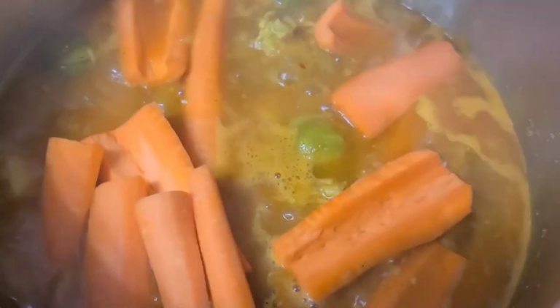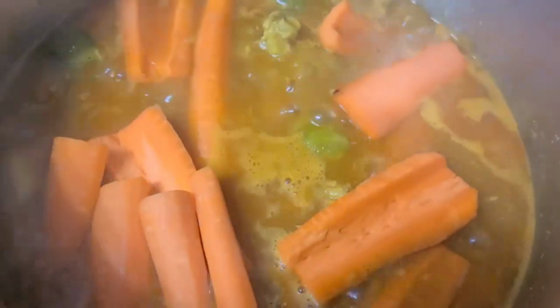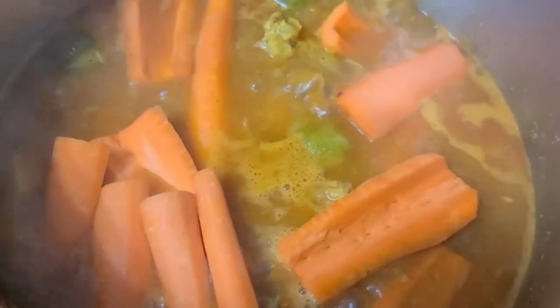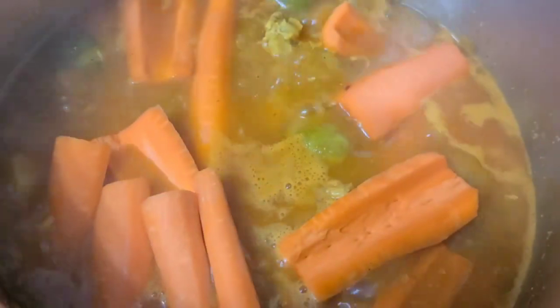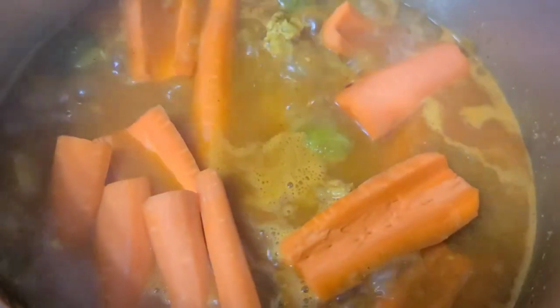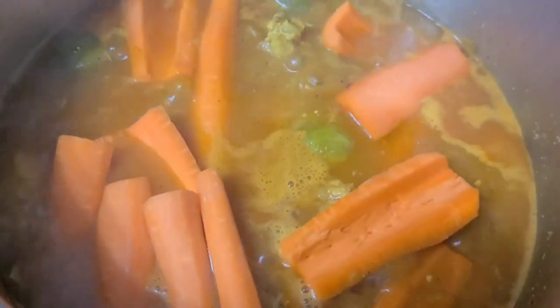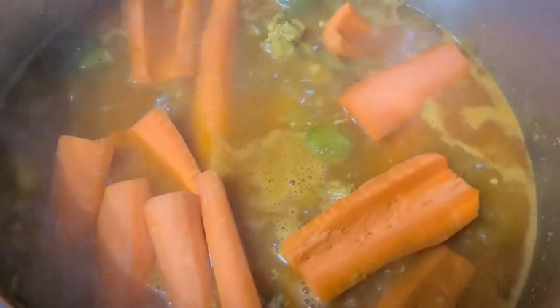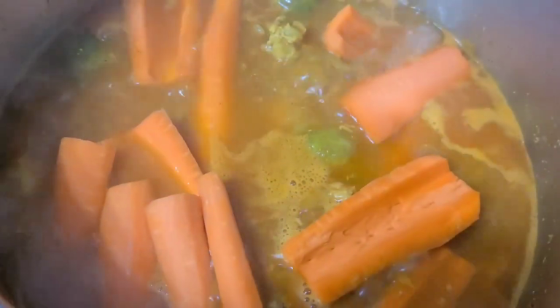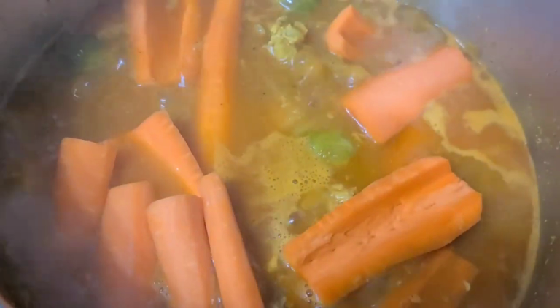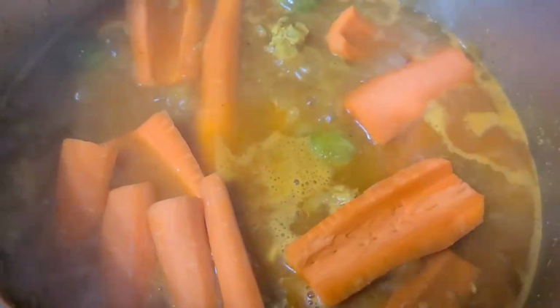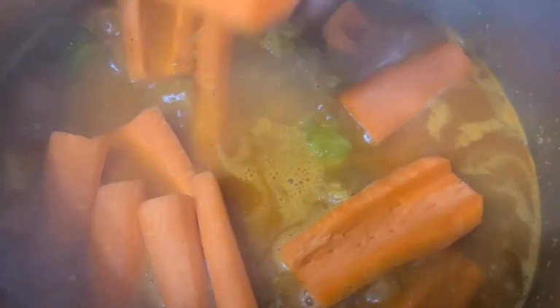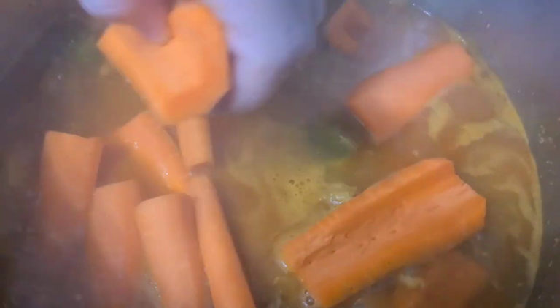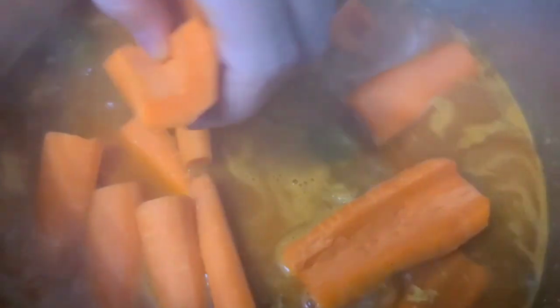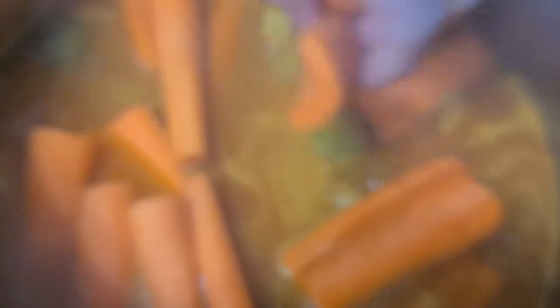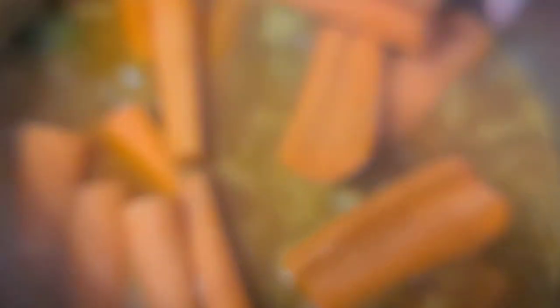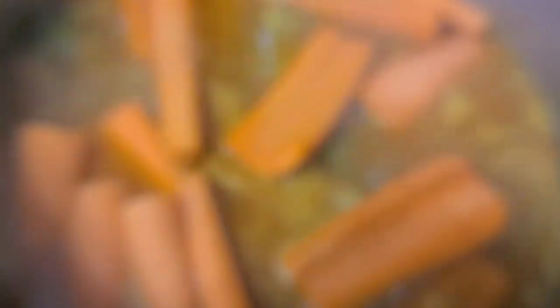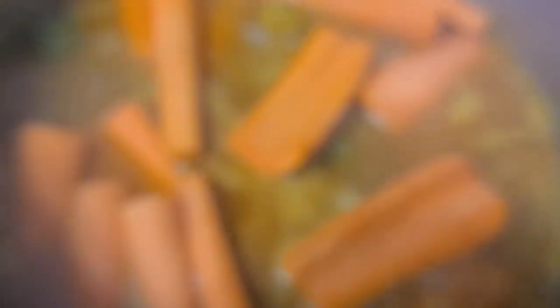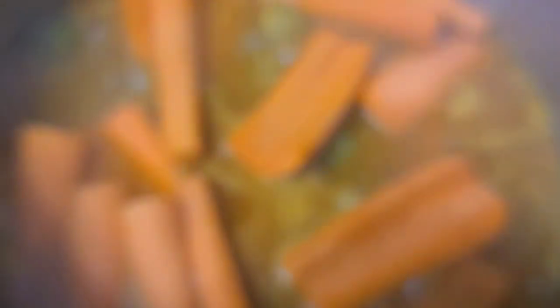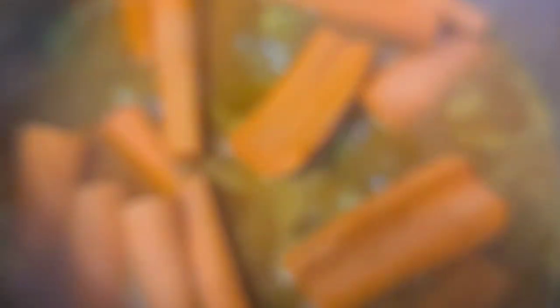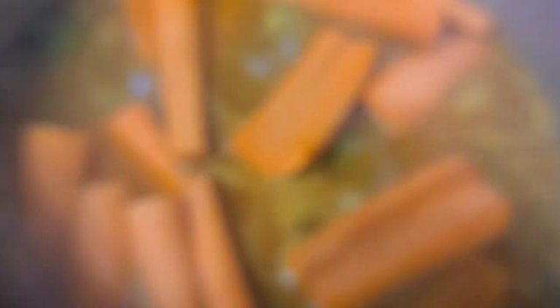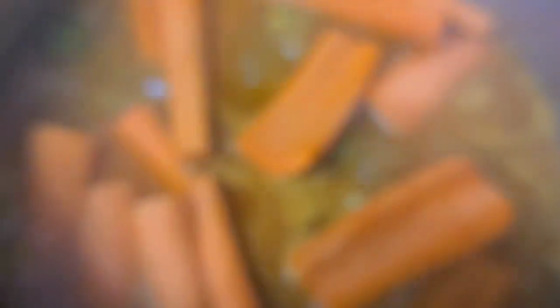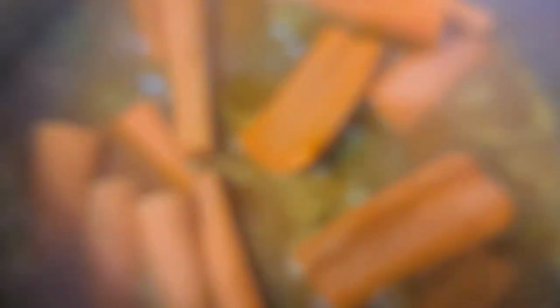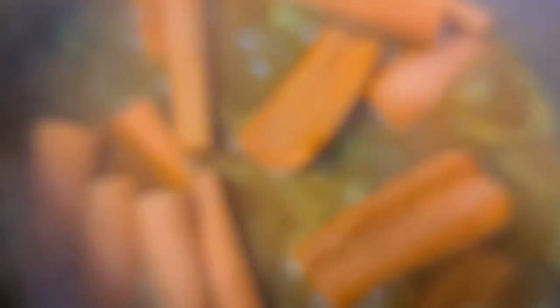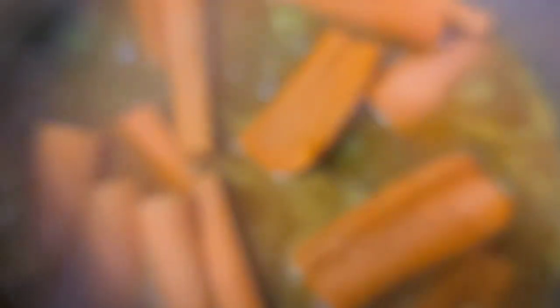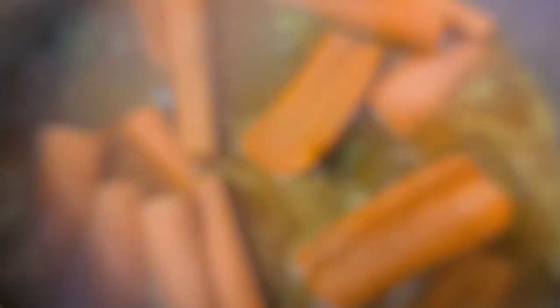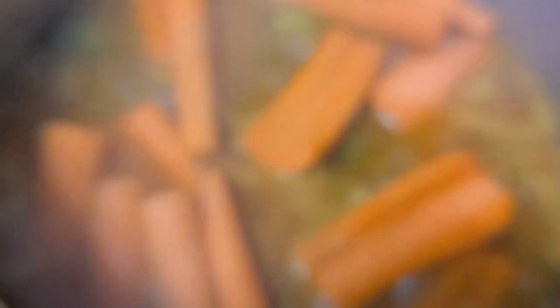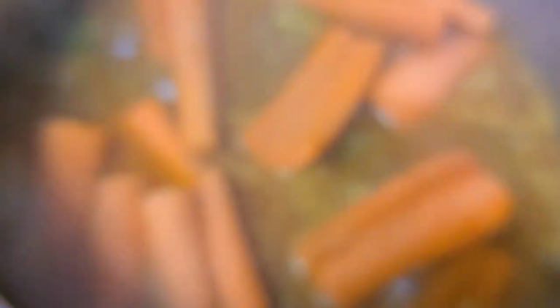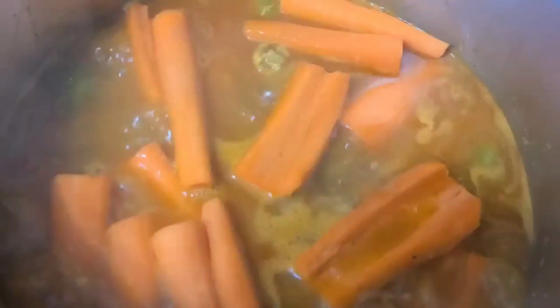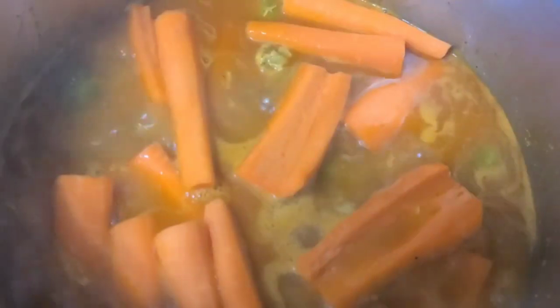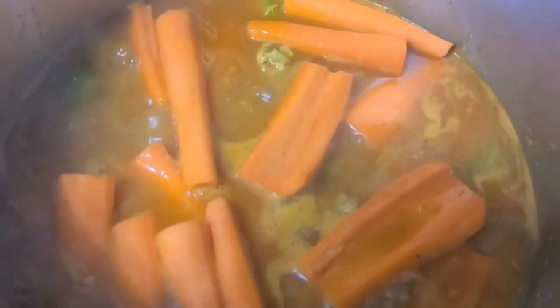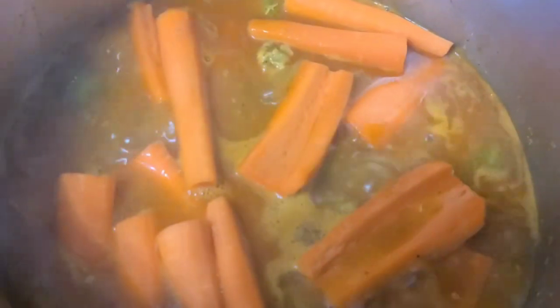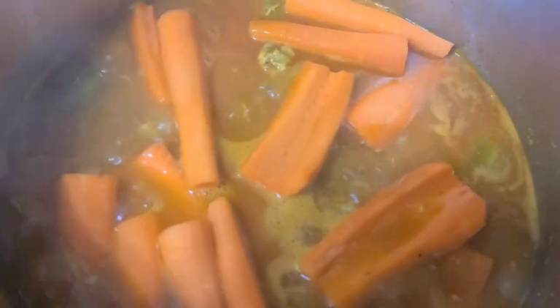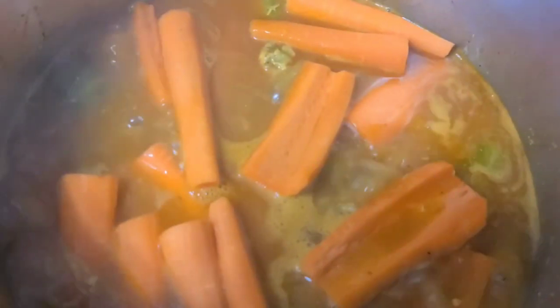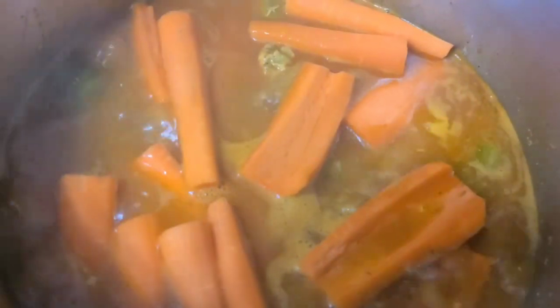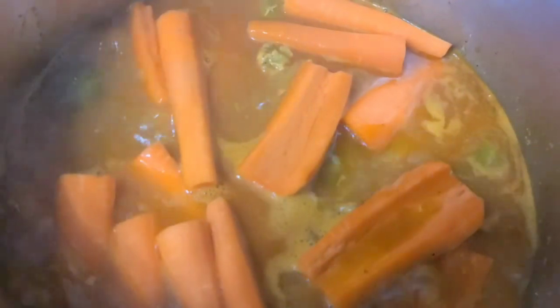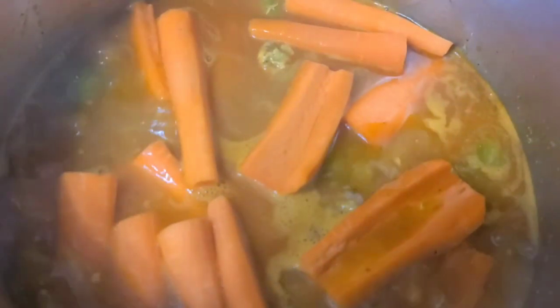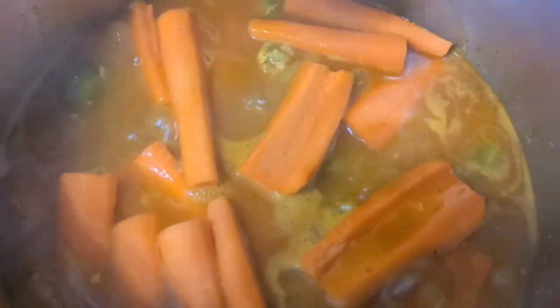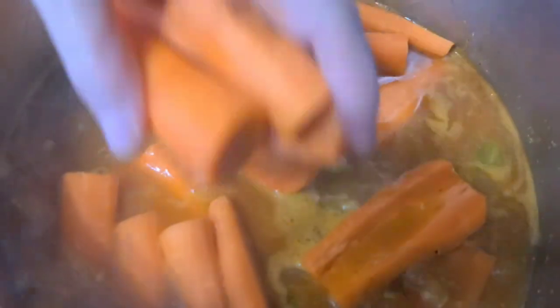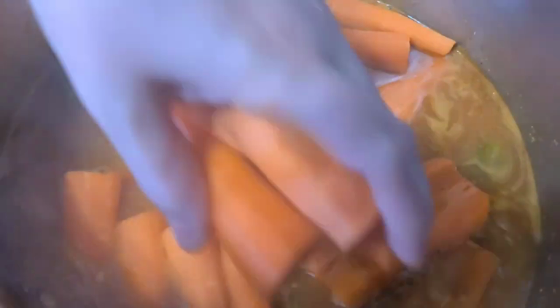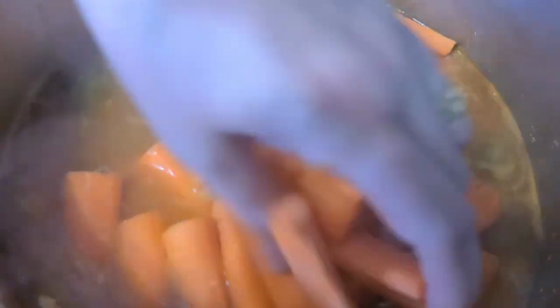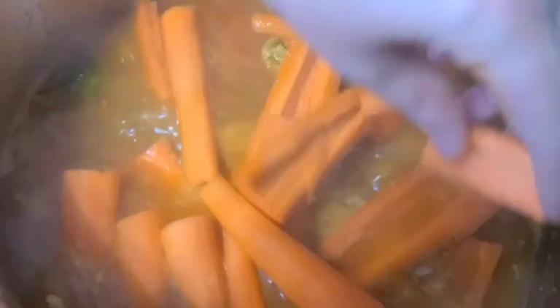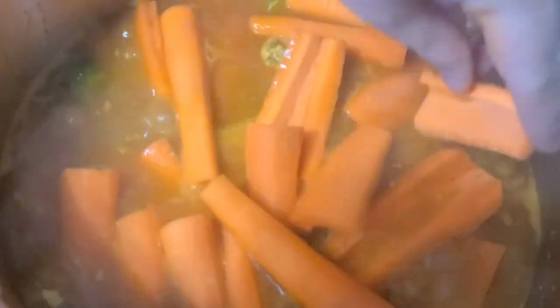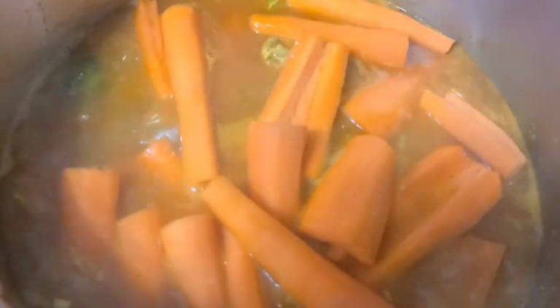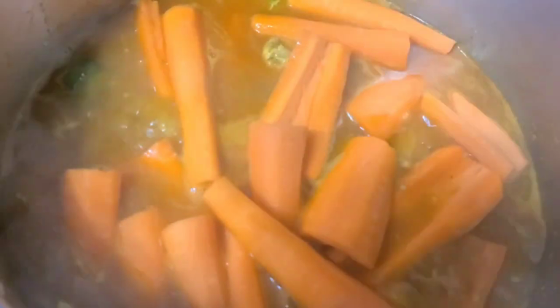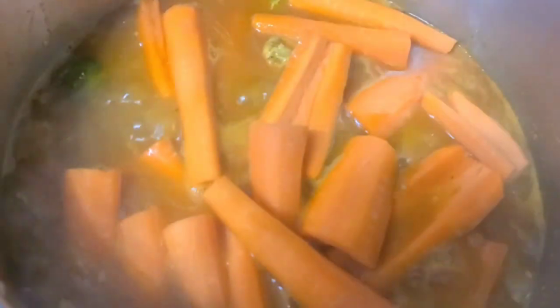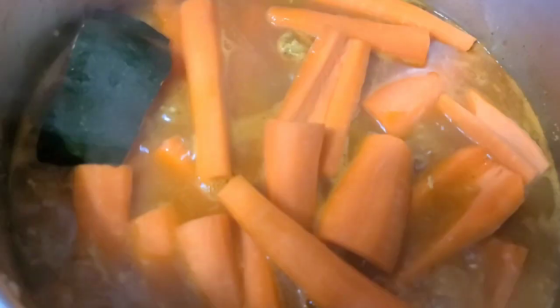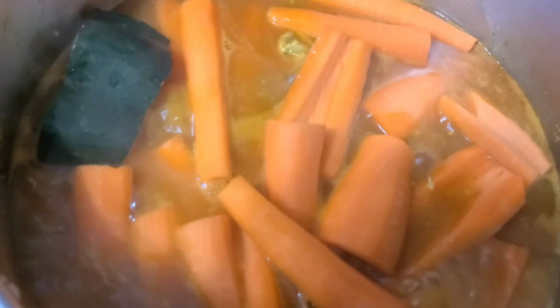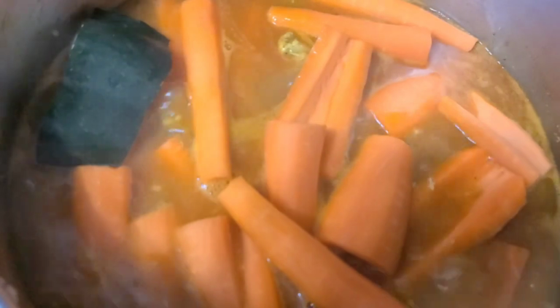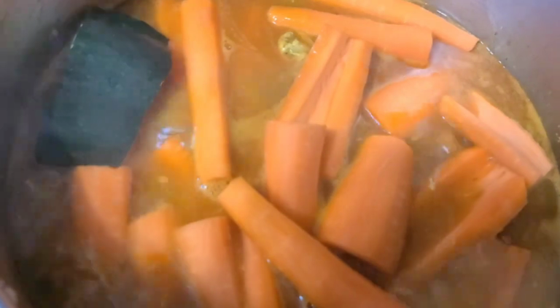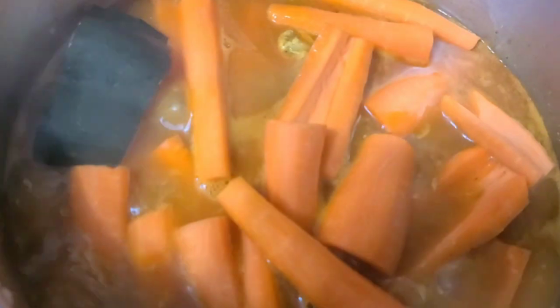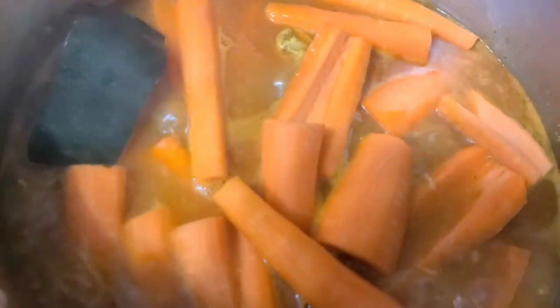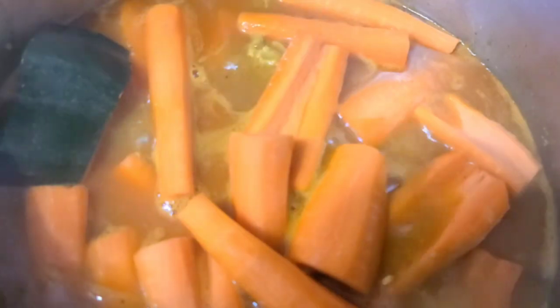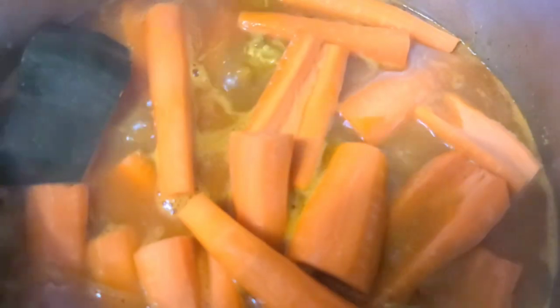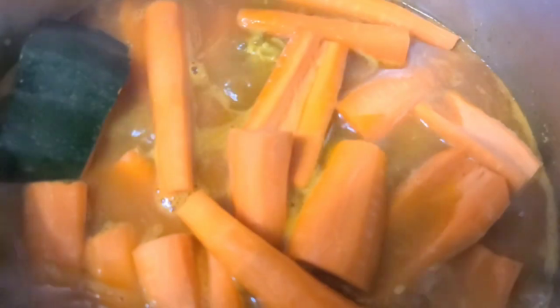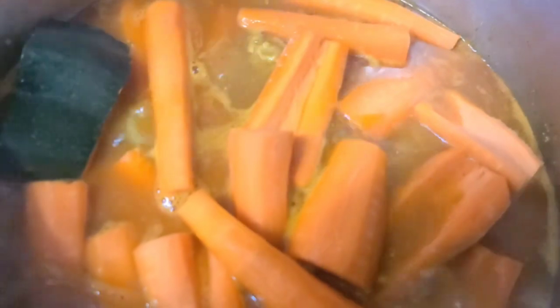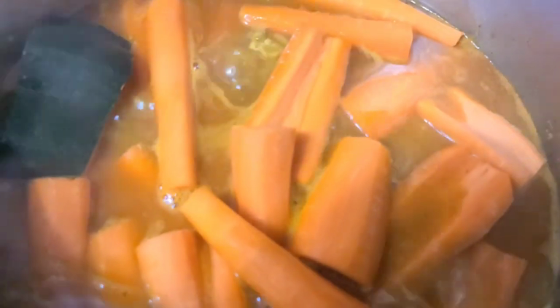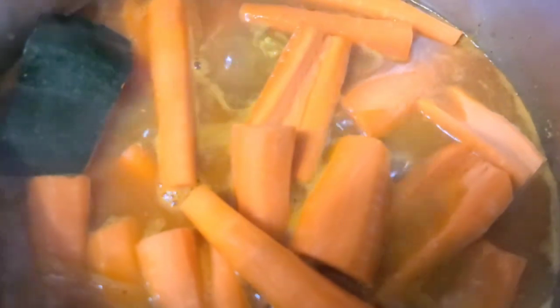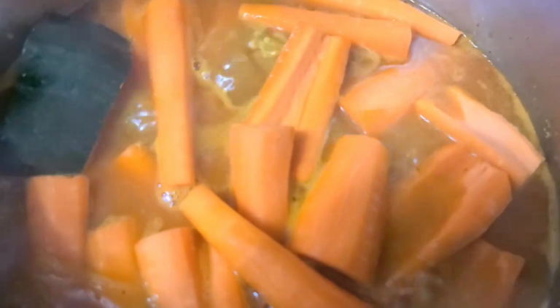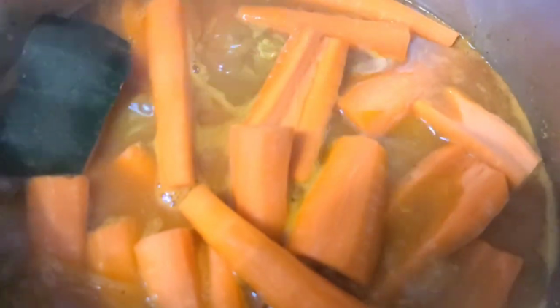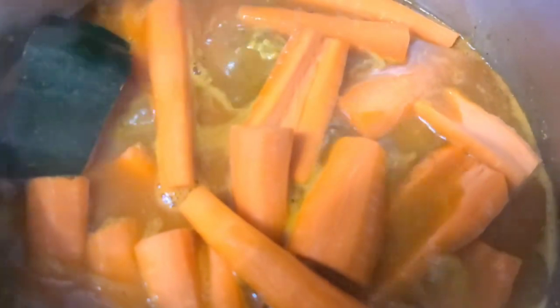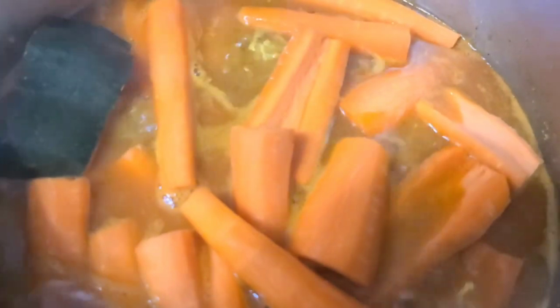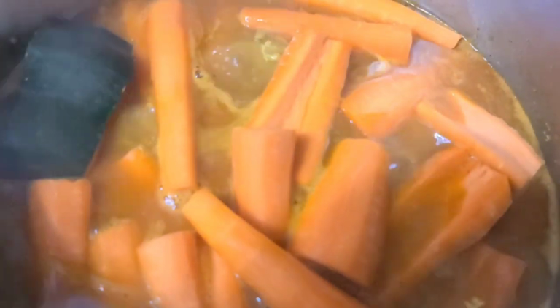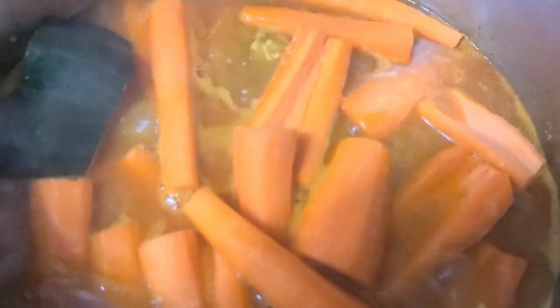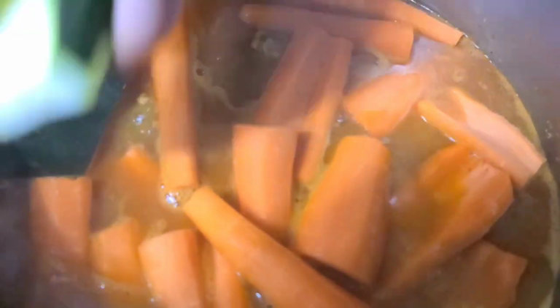Now that the Brussels sprouts and turnips are halfway cooked, we're going to add the parsley, cilantro, carrots, butternut squash, and zucchini.